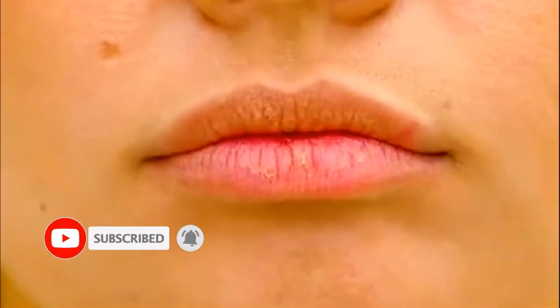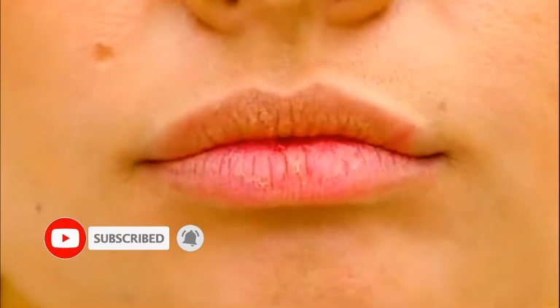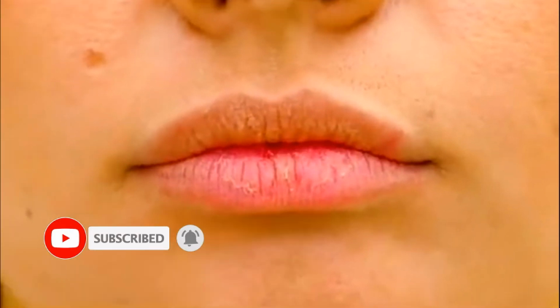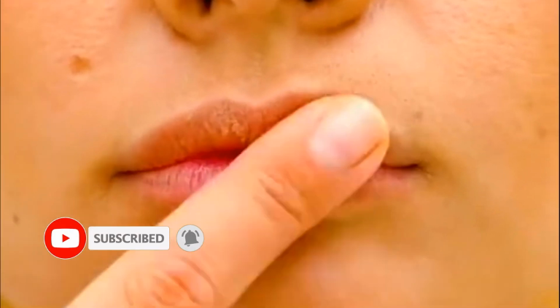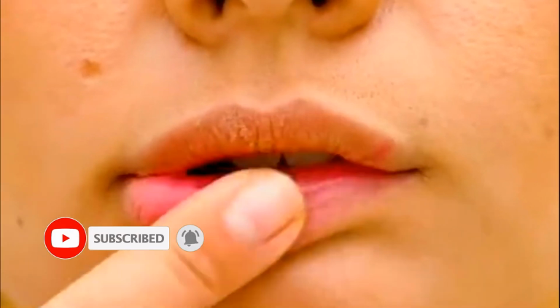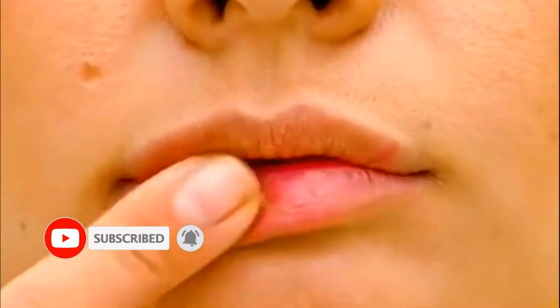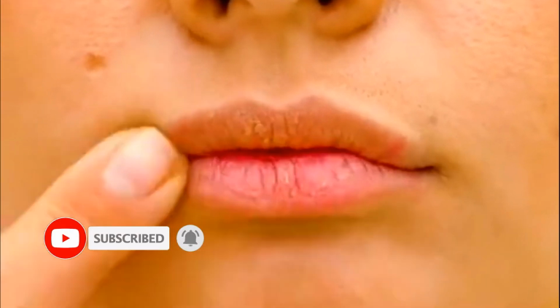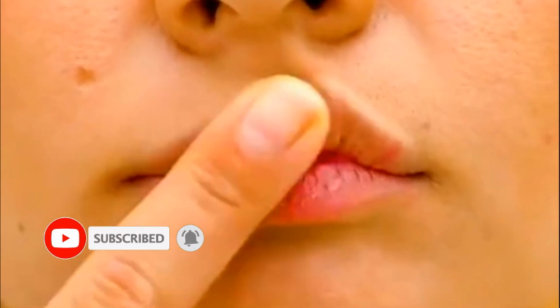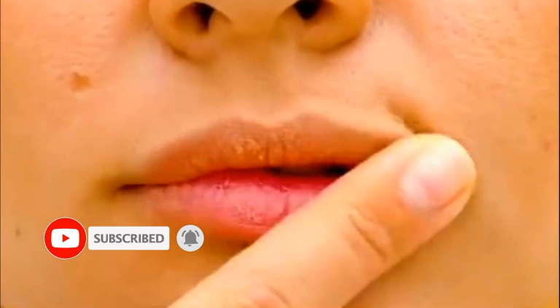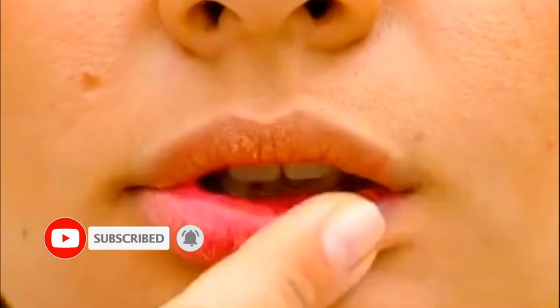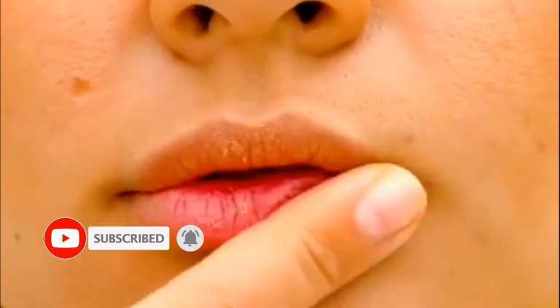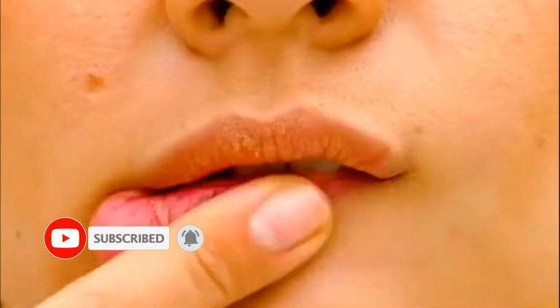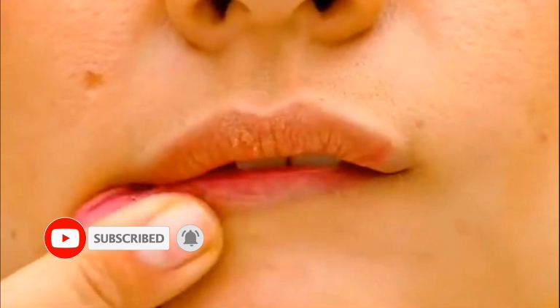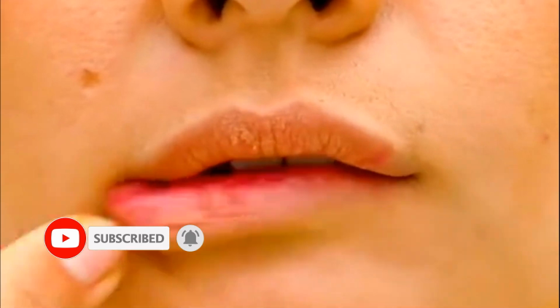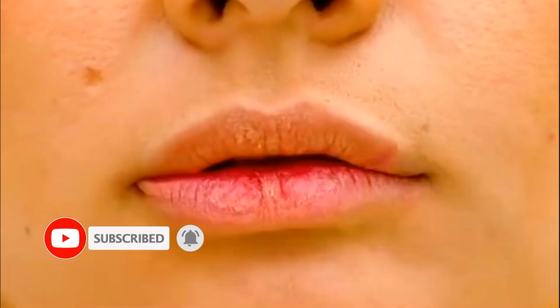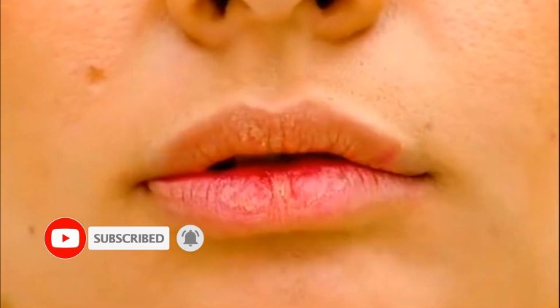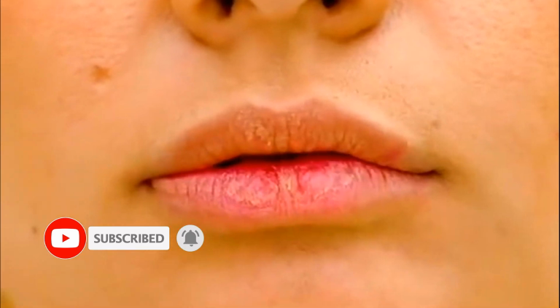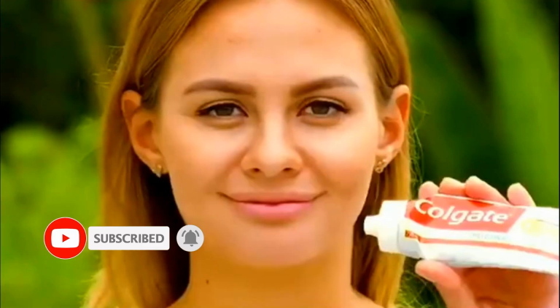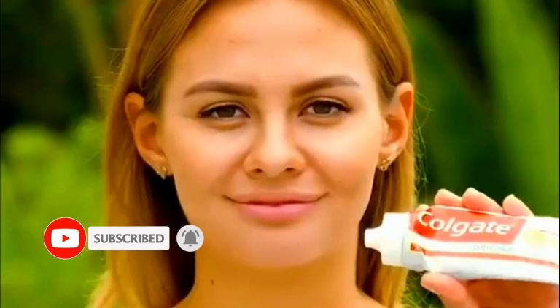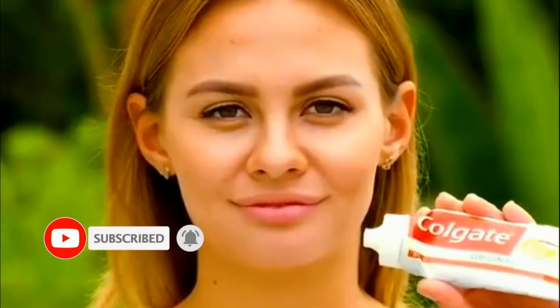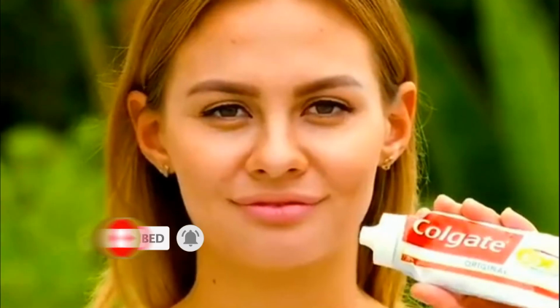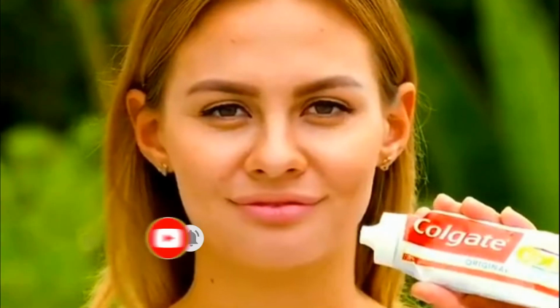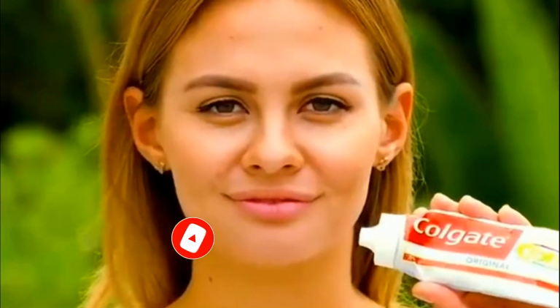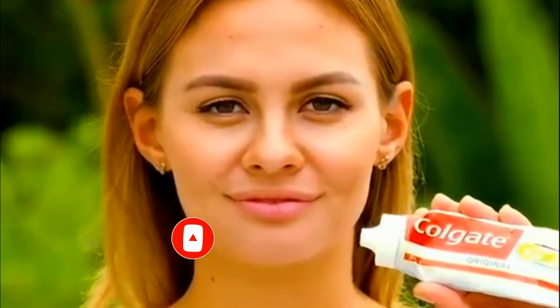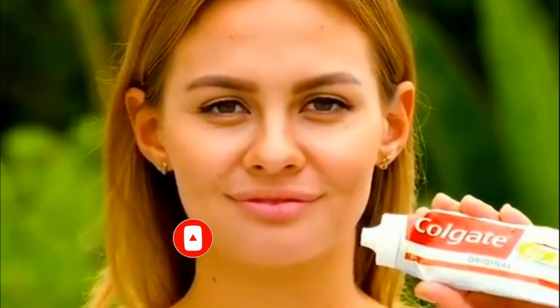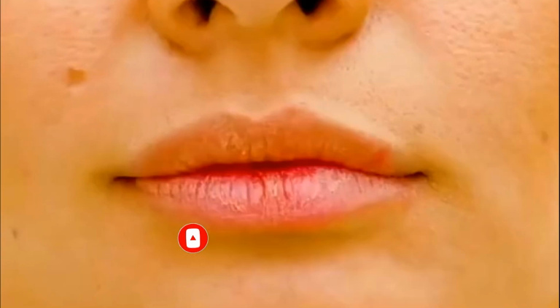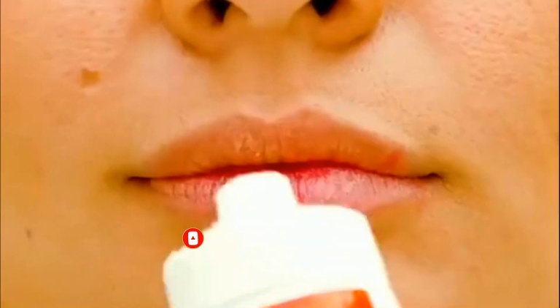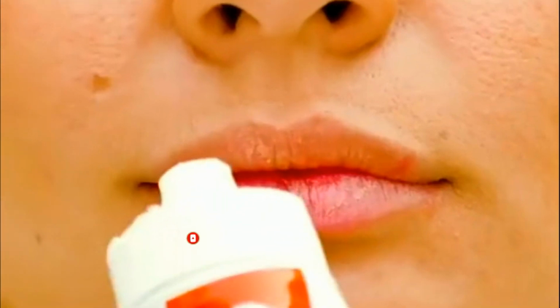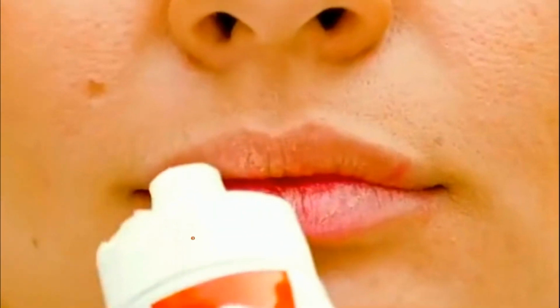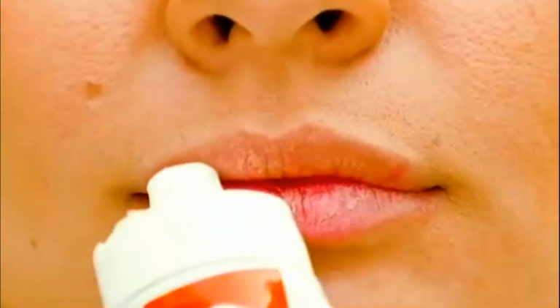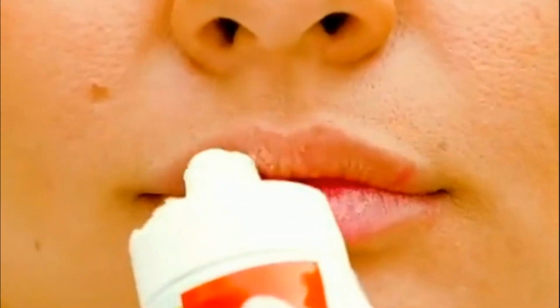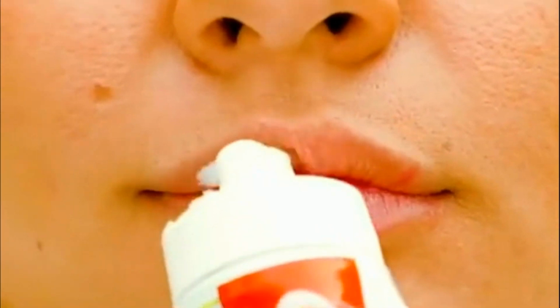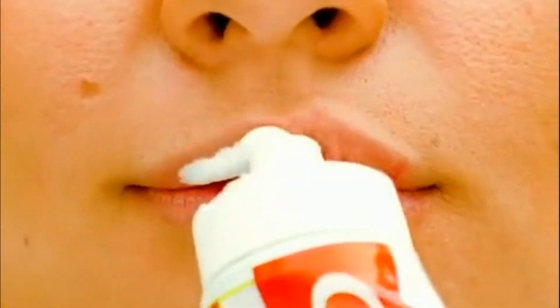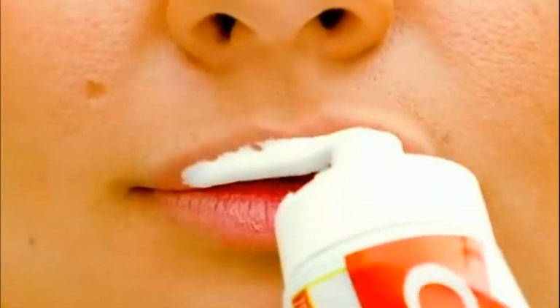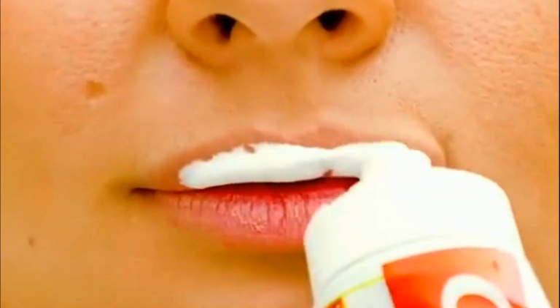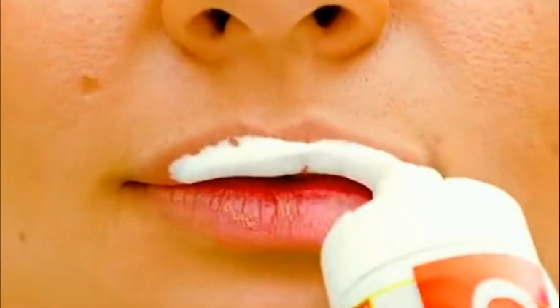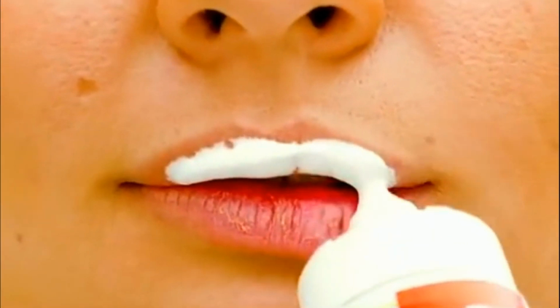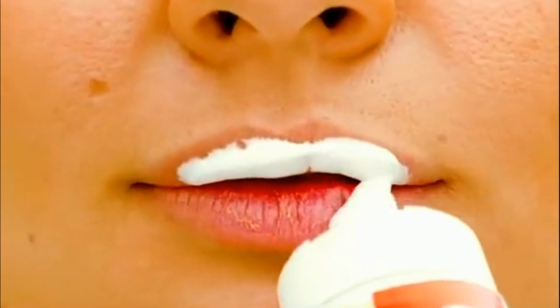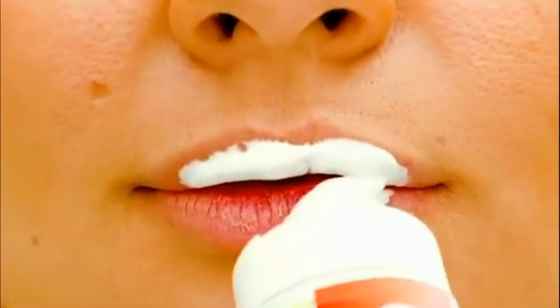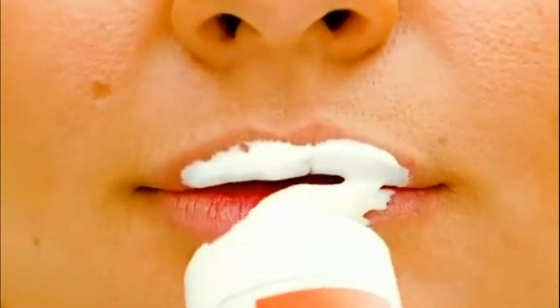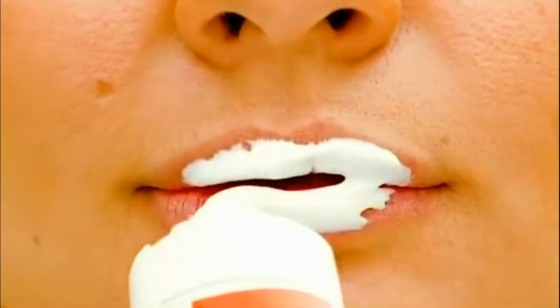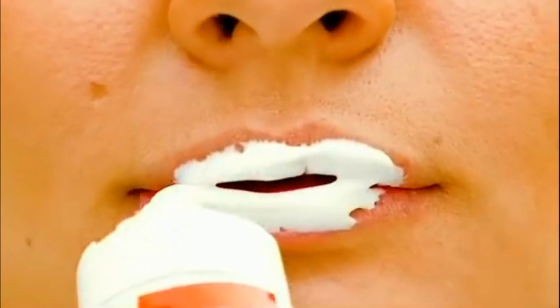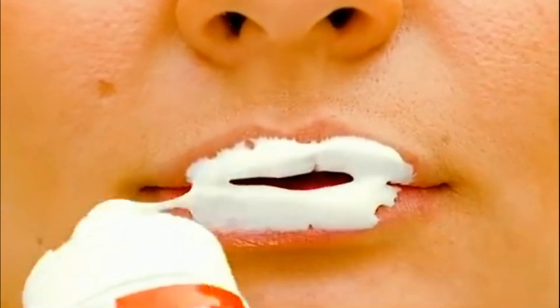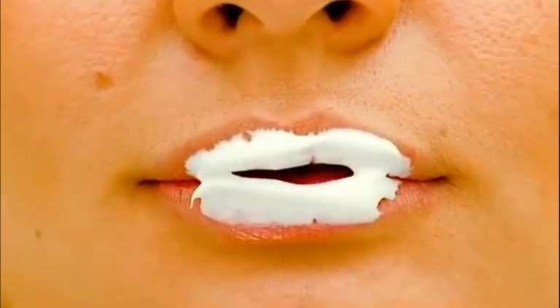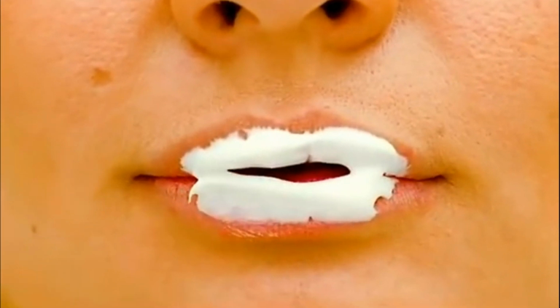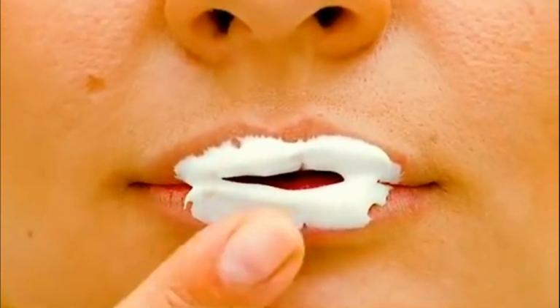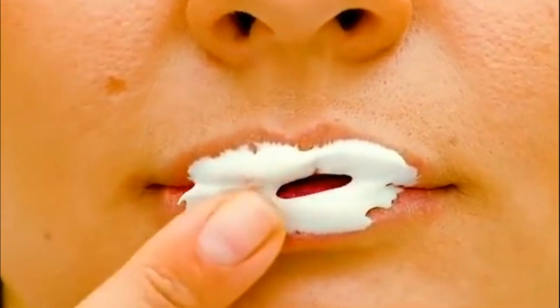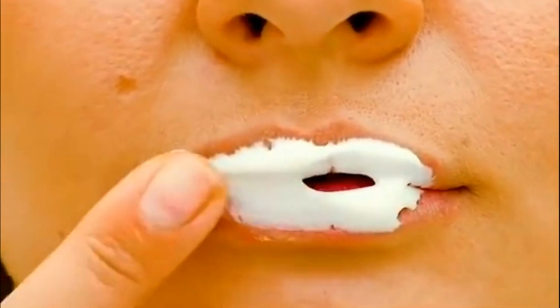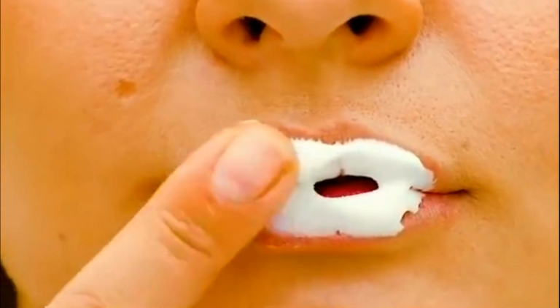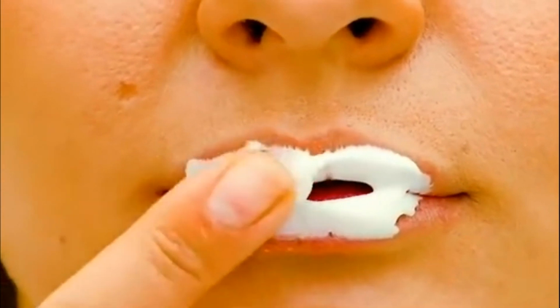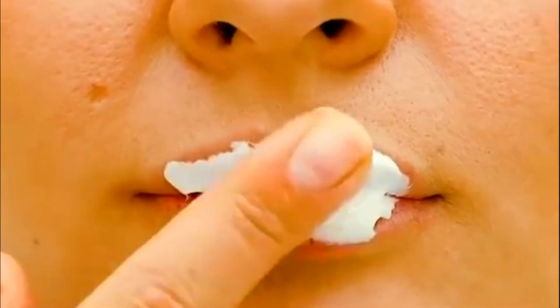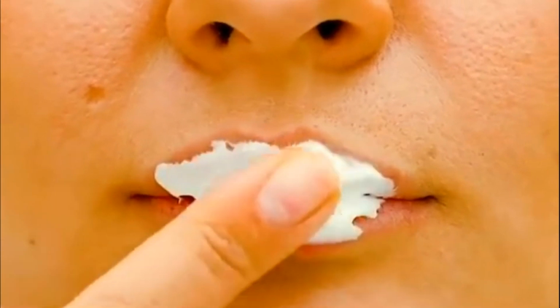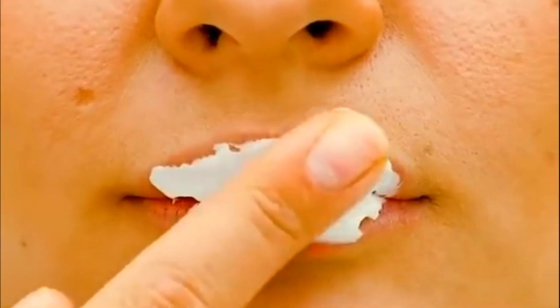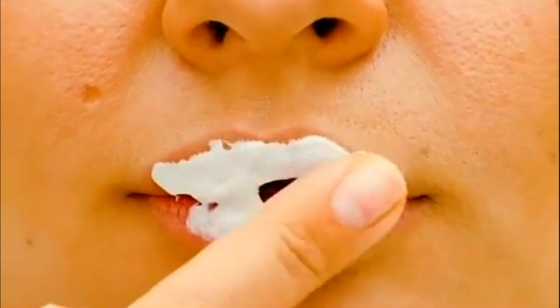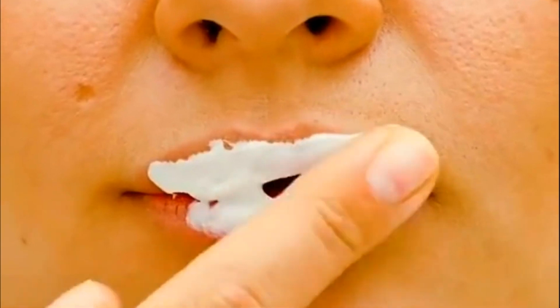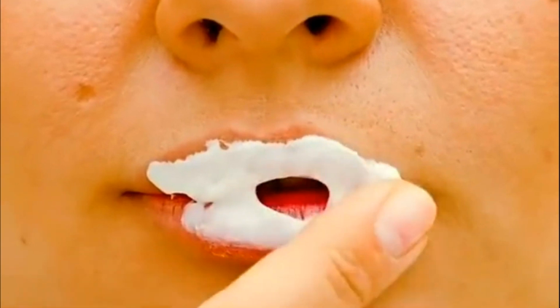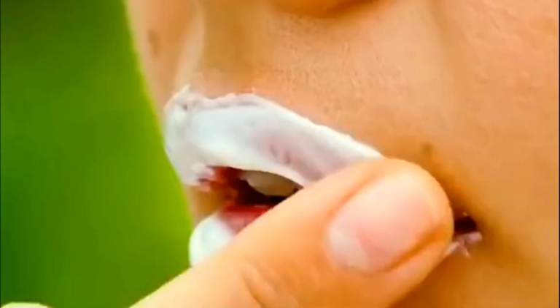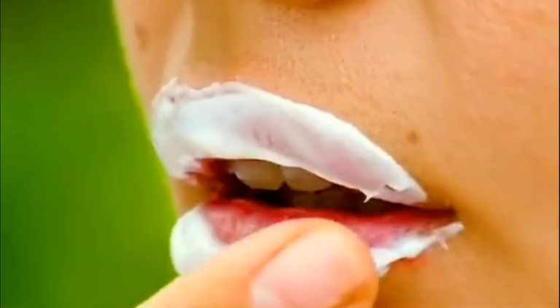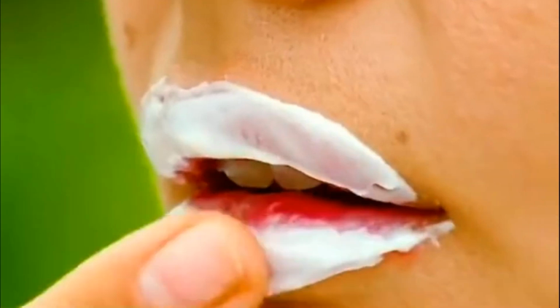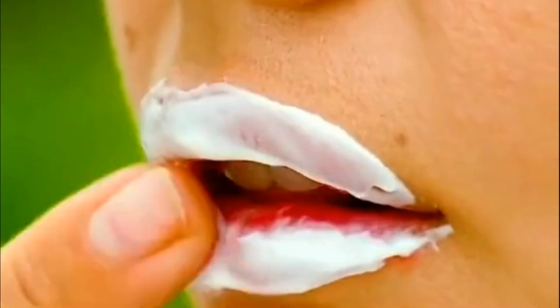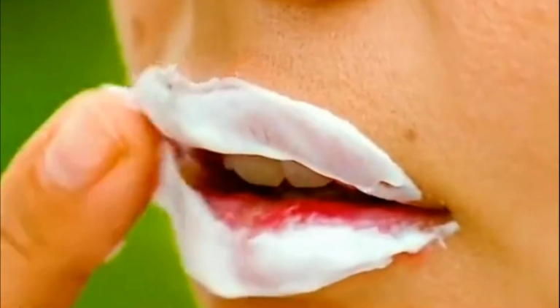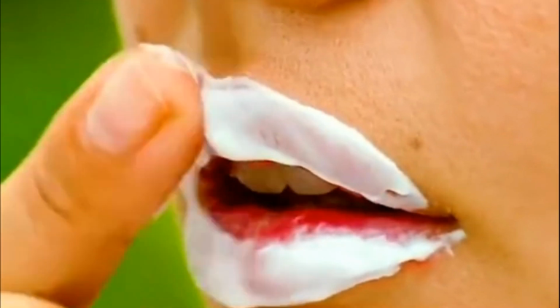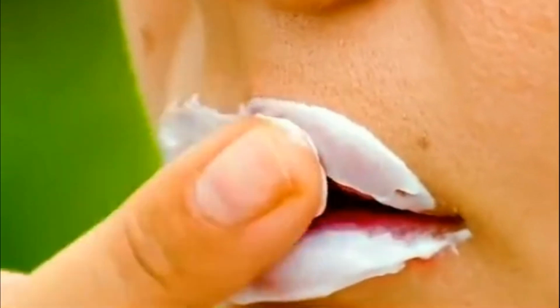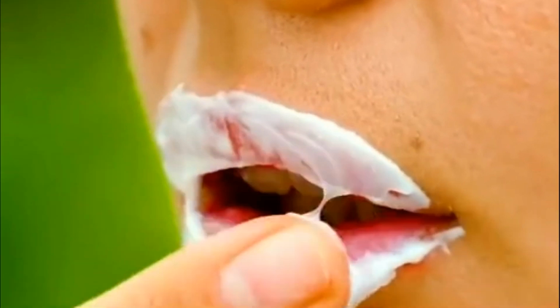And if your lips are peeling and chapped, use toothpaste again. It will moisturize and cleanse everything like a scrub.